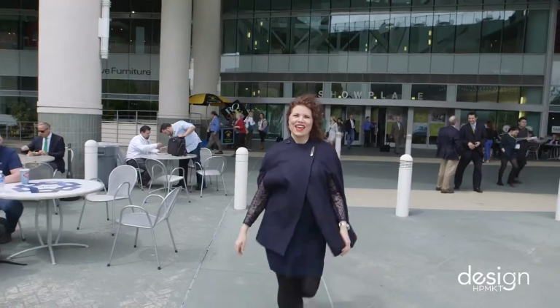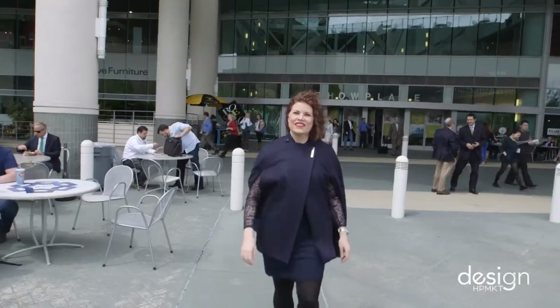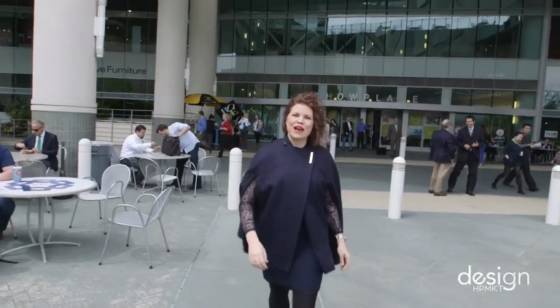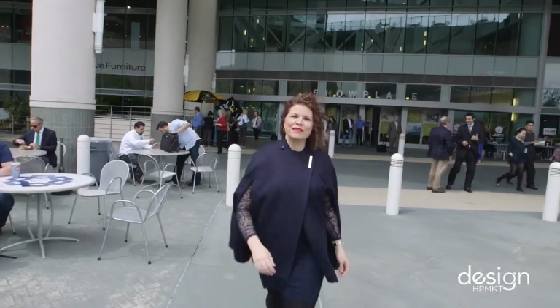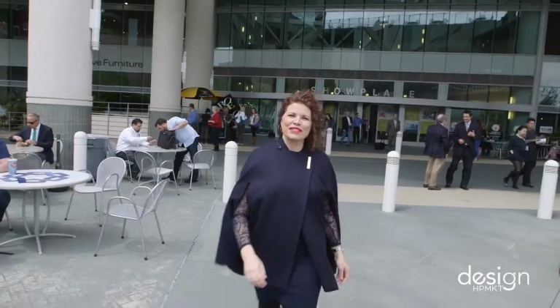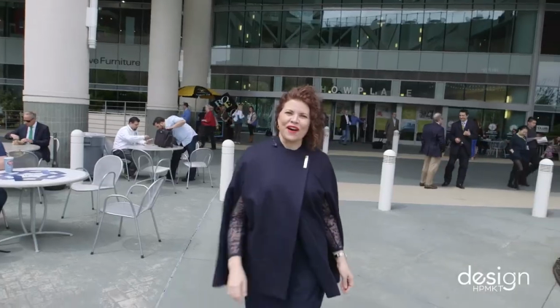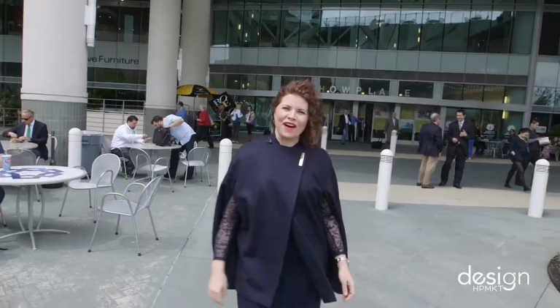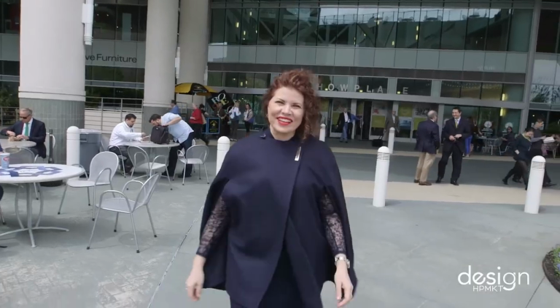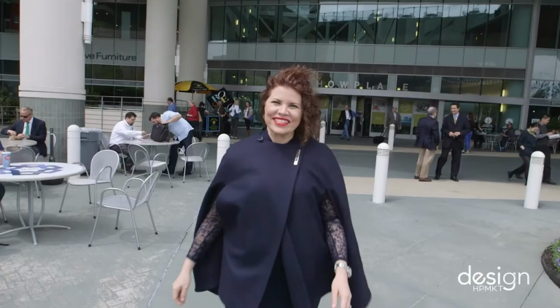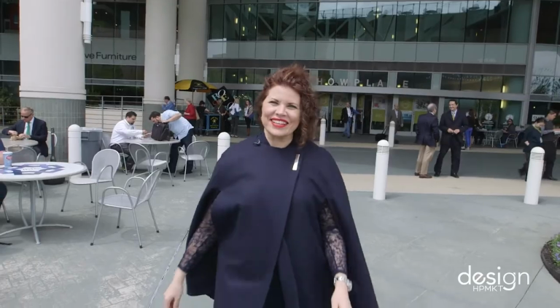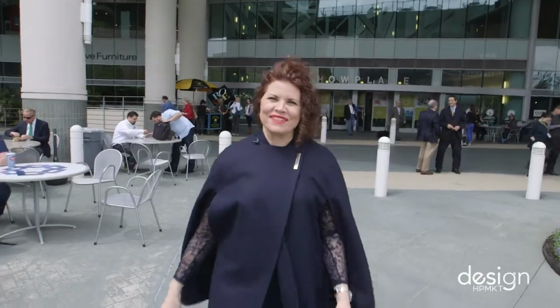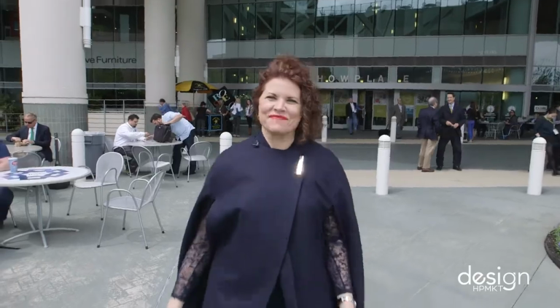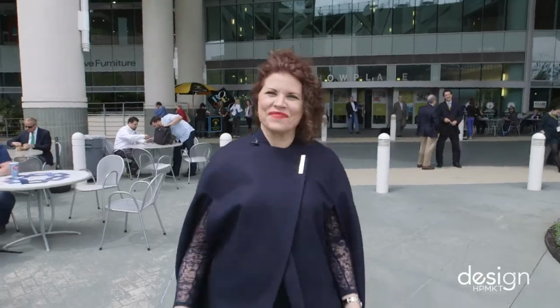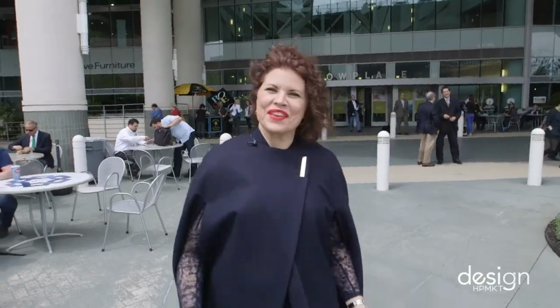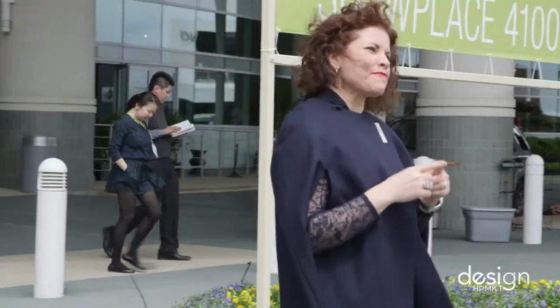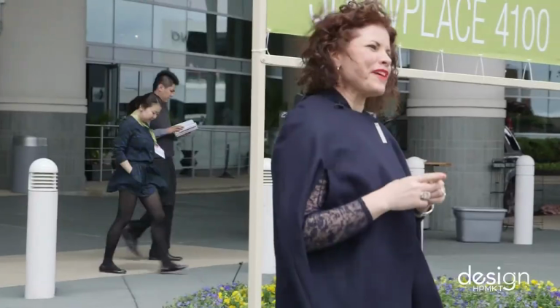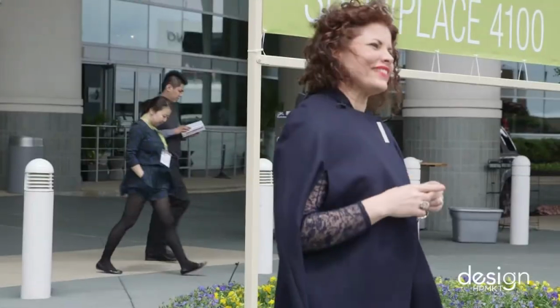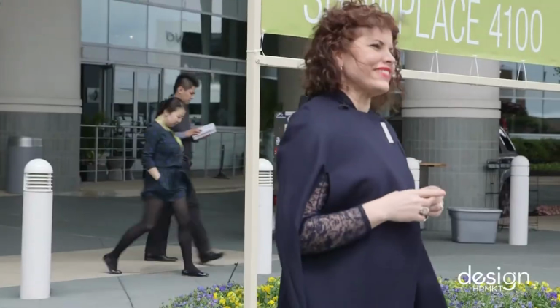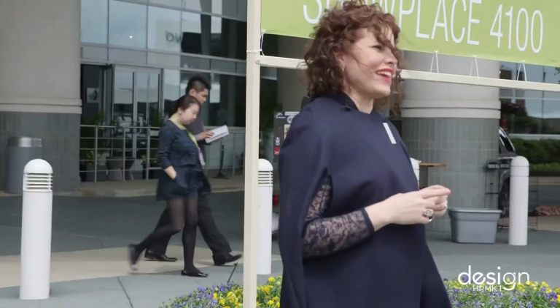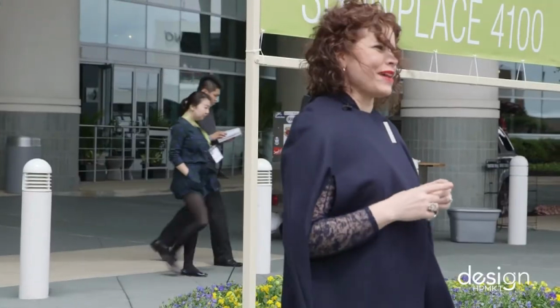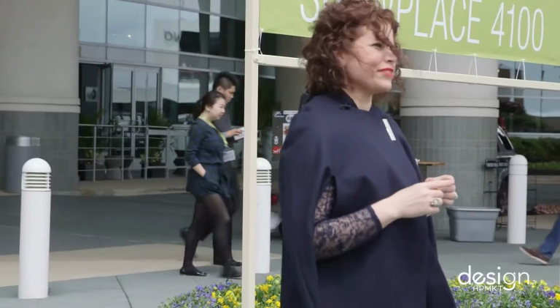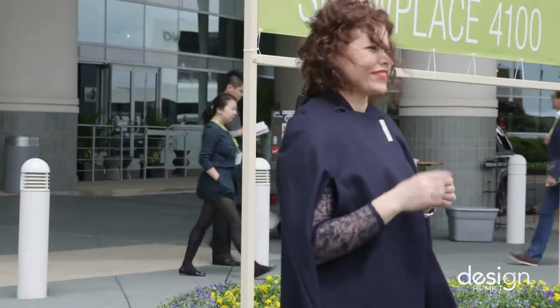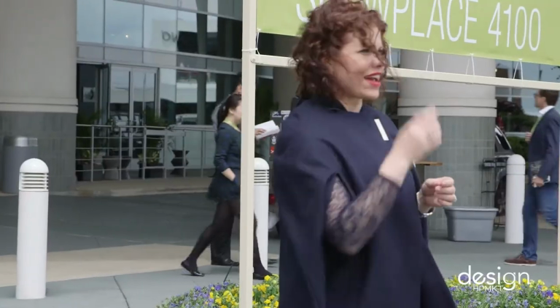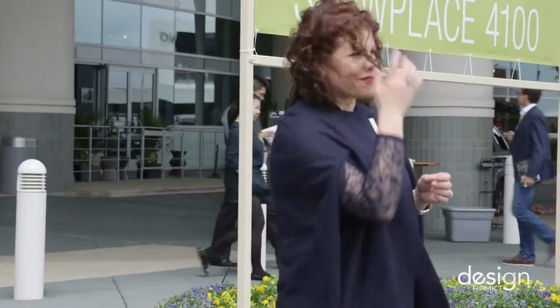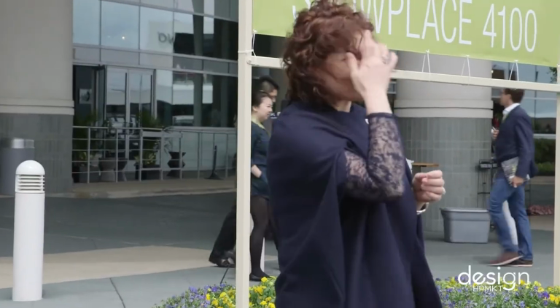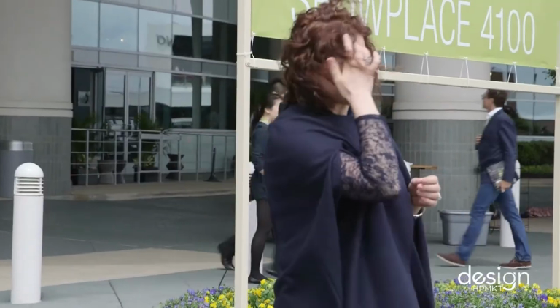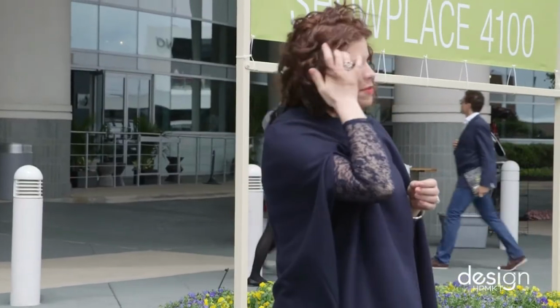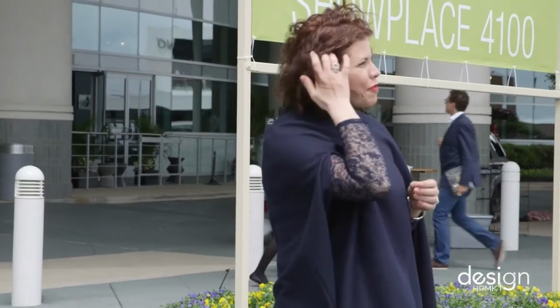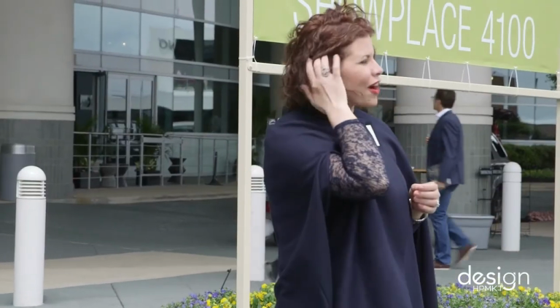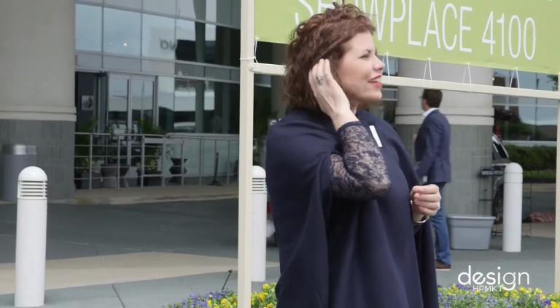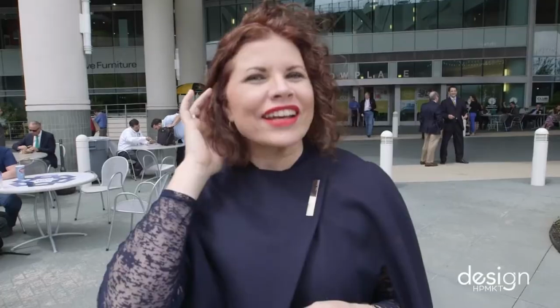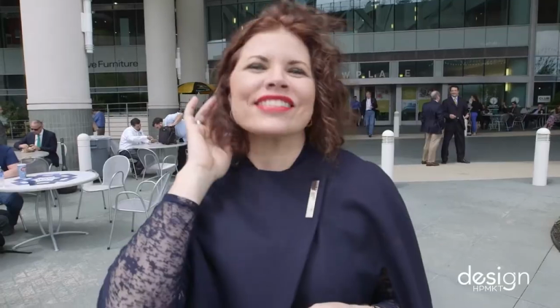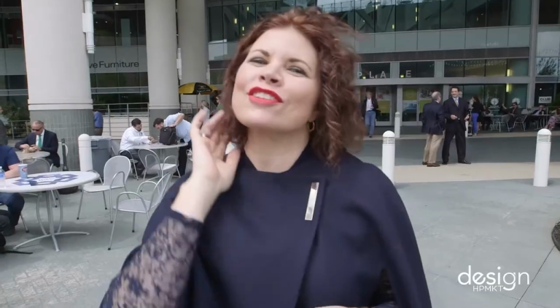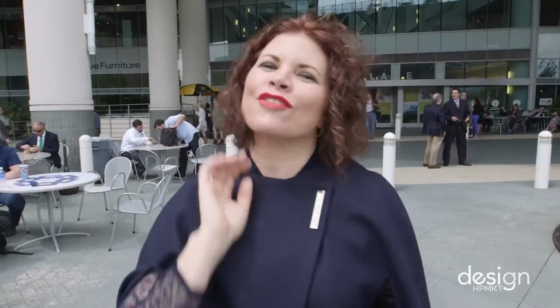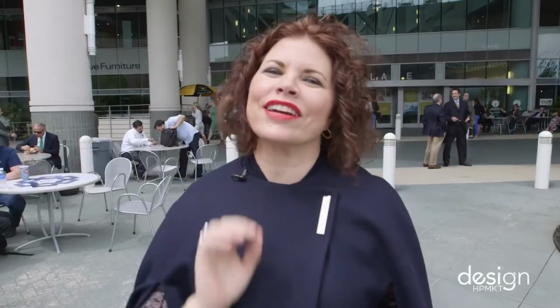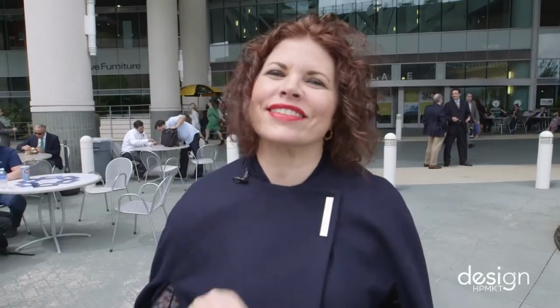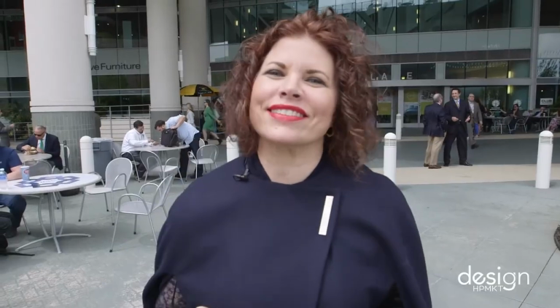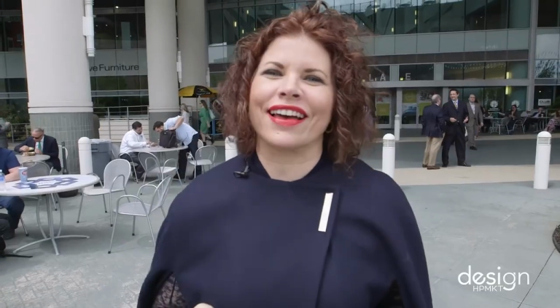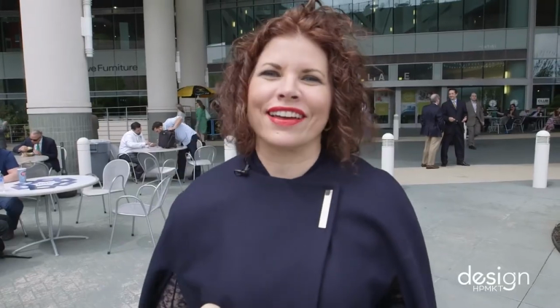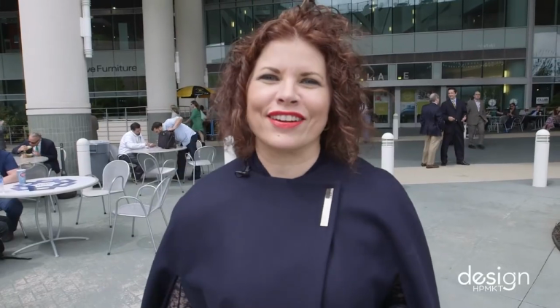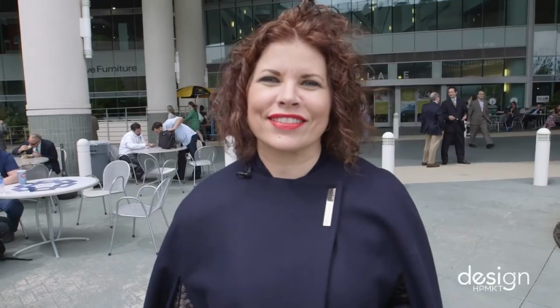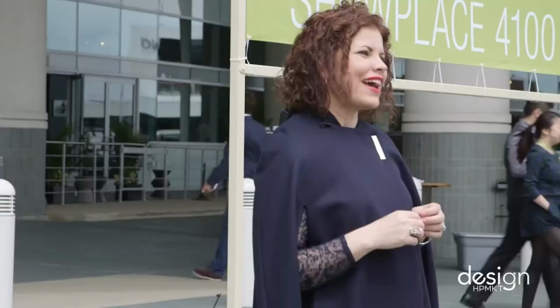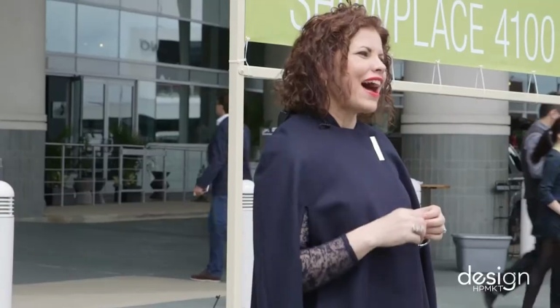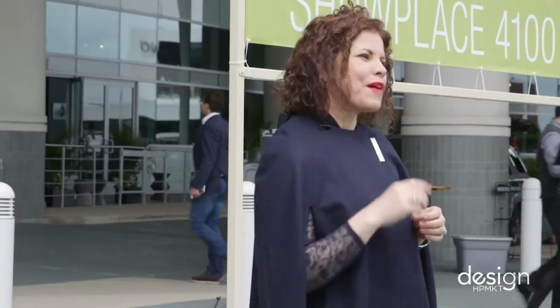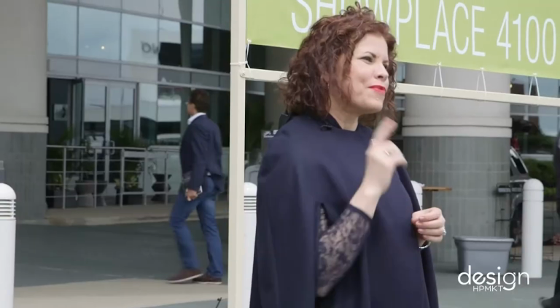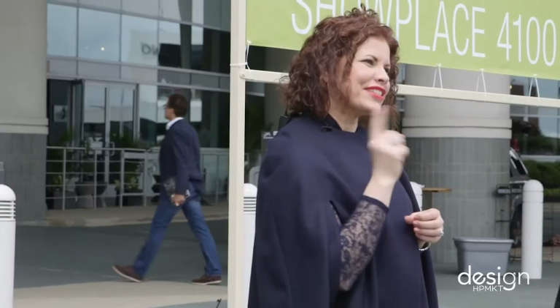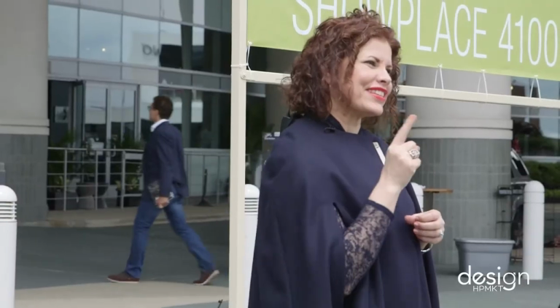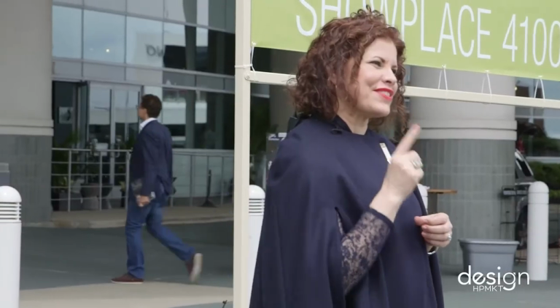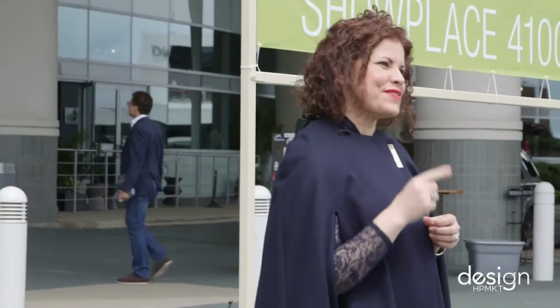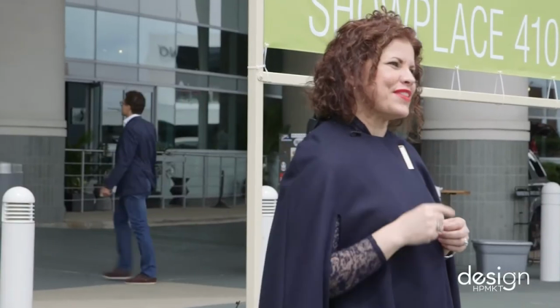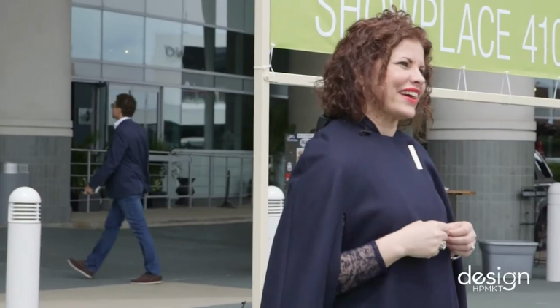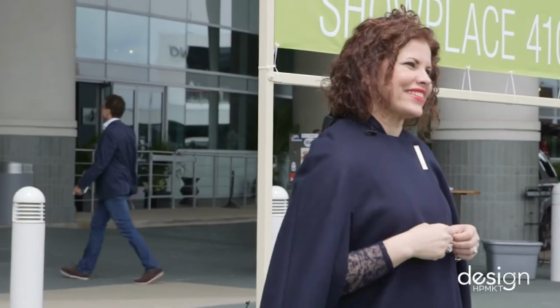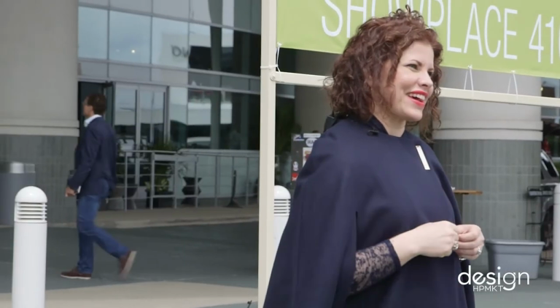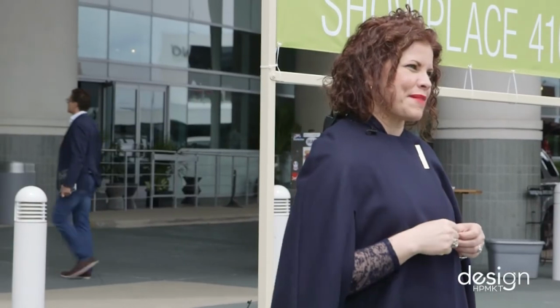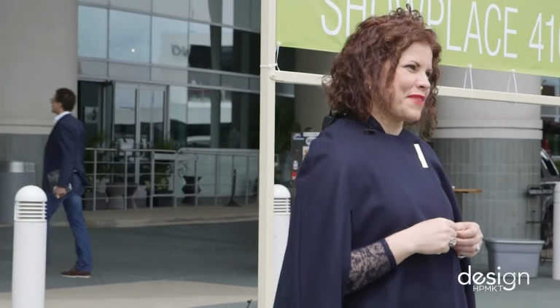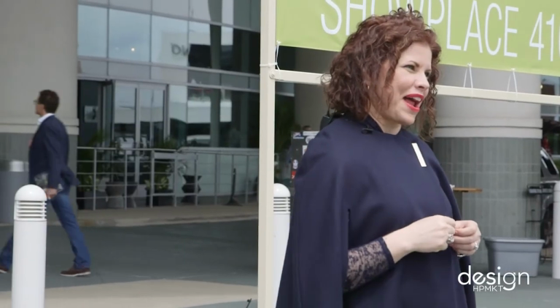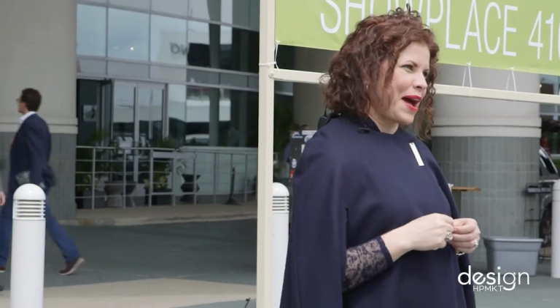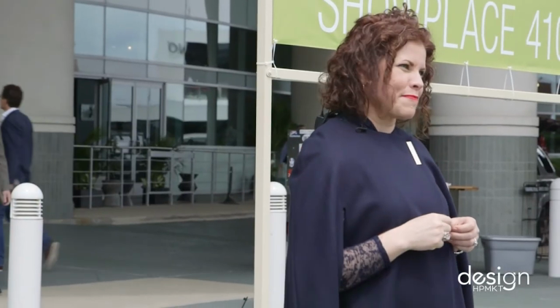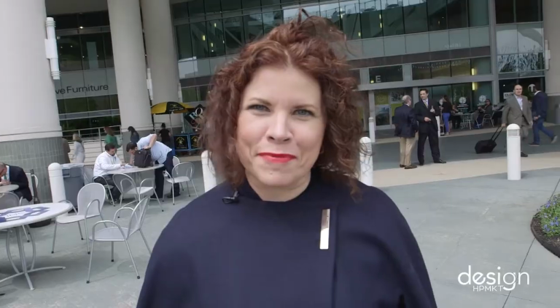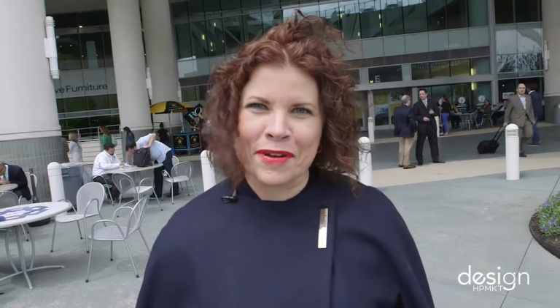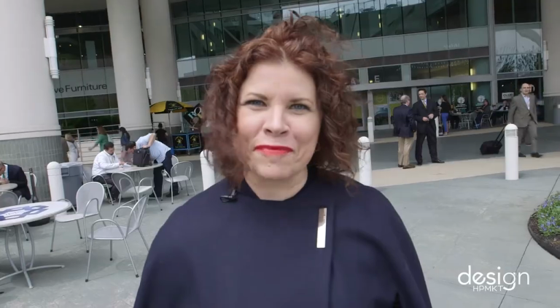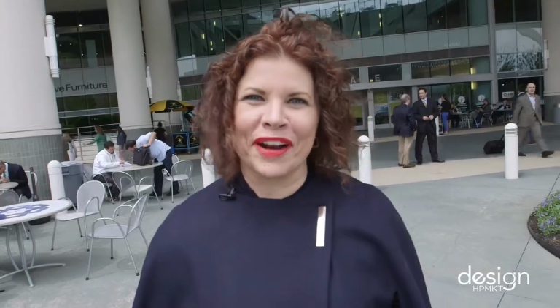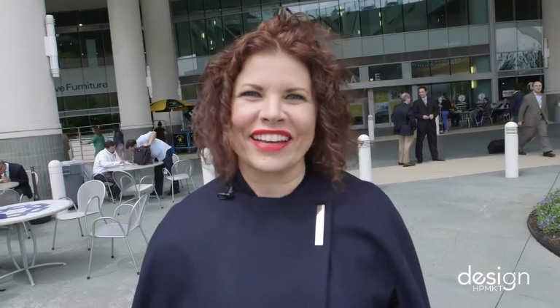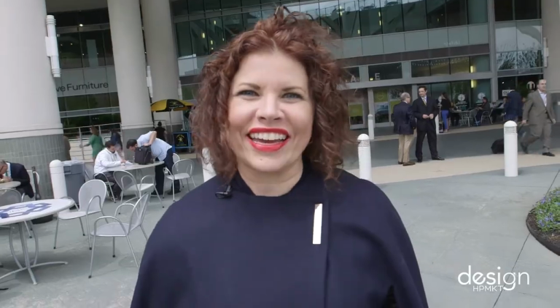That was awesome. Showplace and Hamilton have great products and great designers. We'll see you next time at High Point Market.